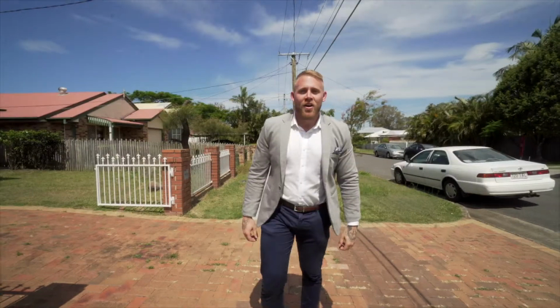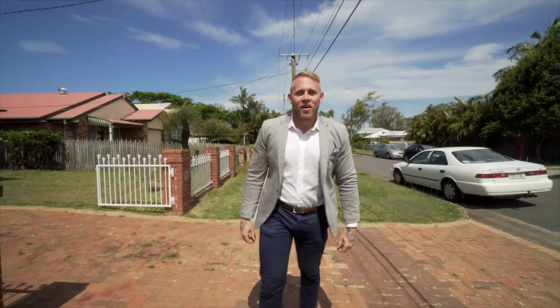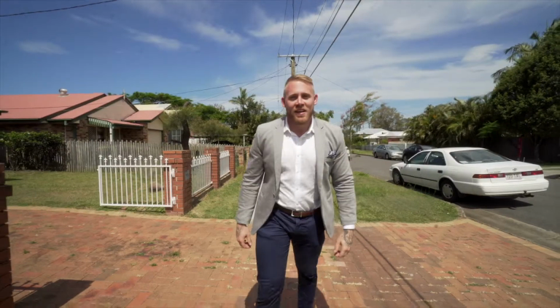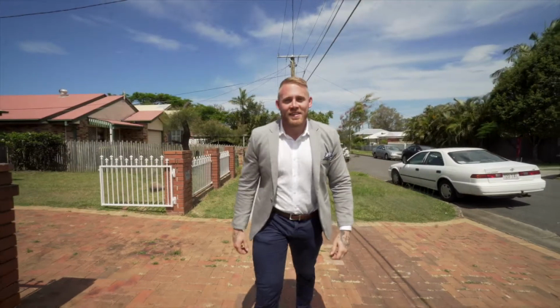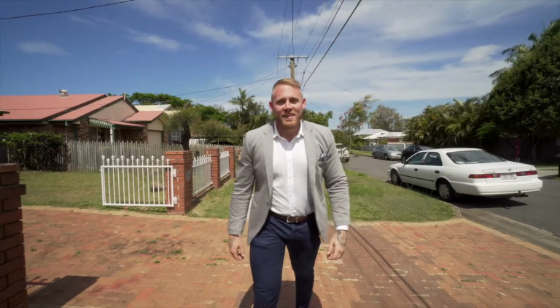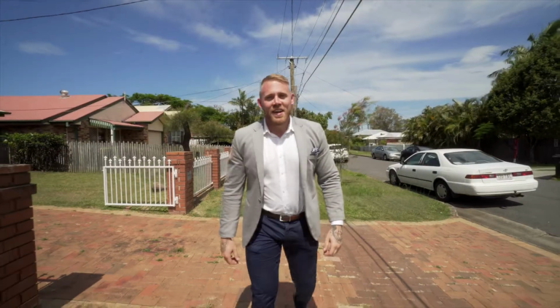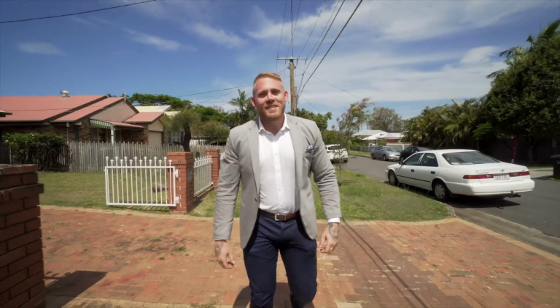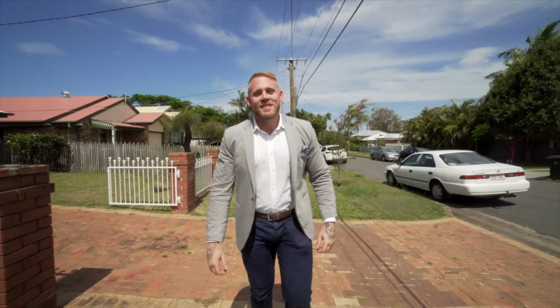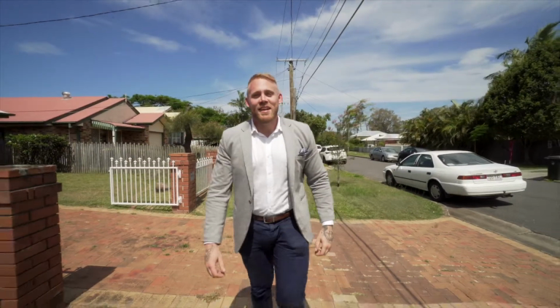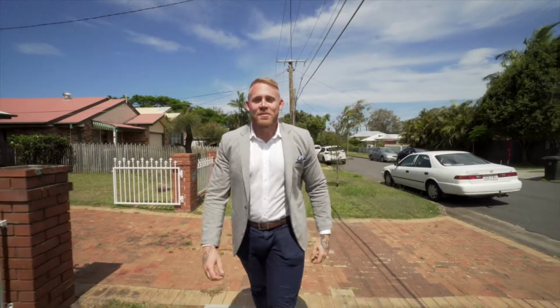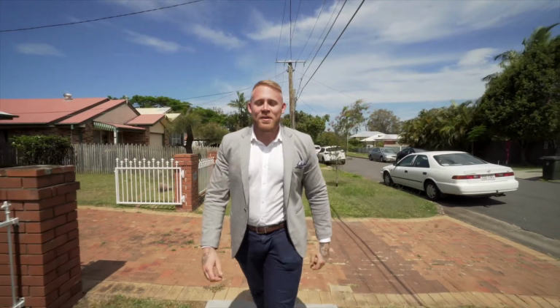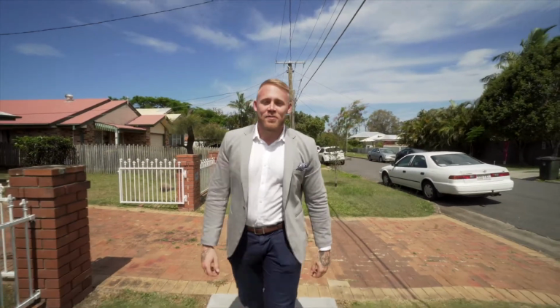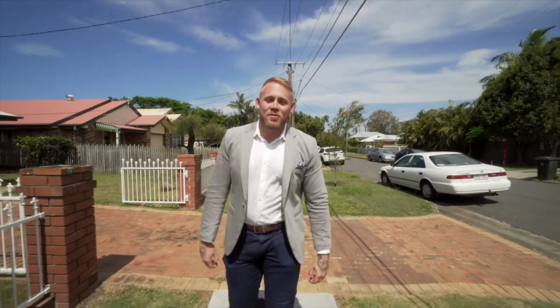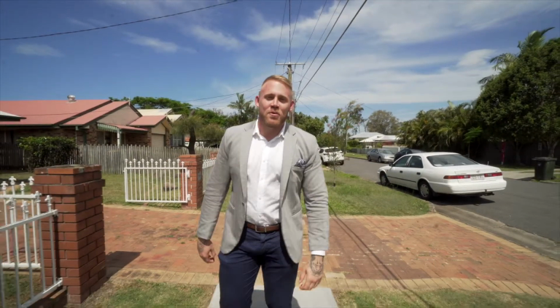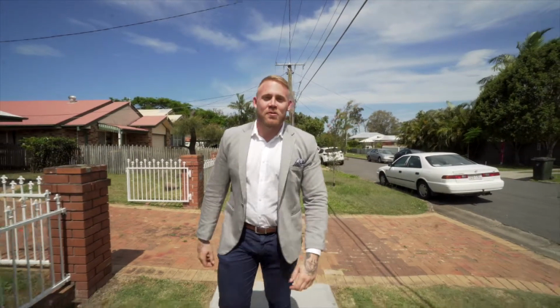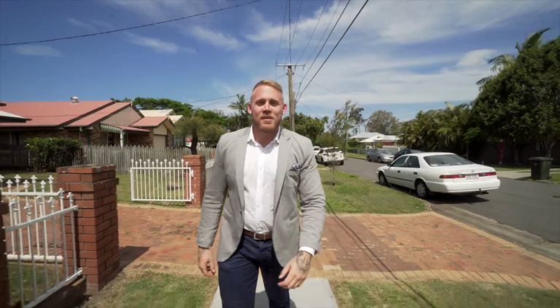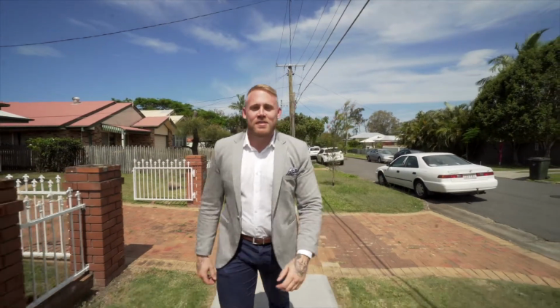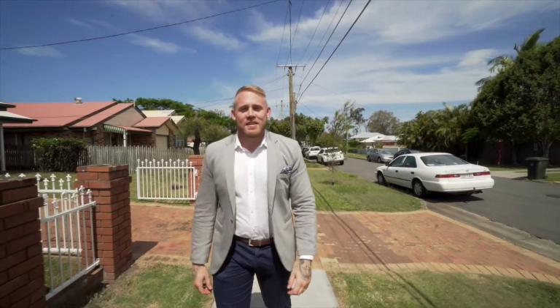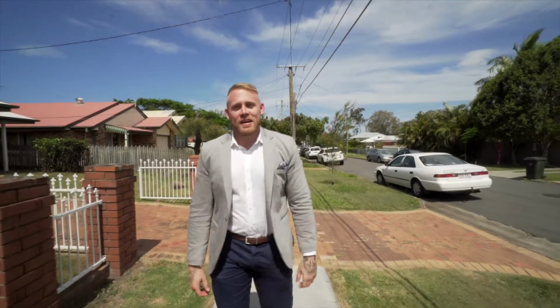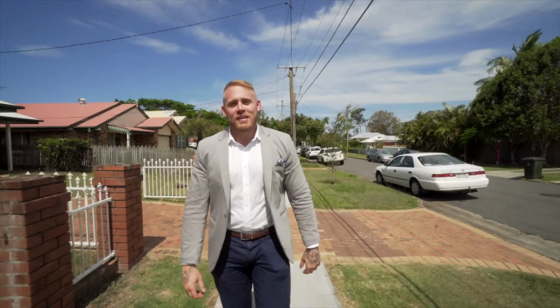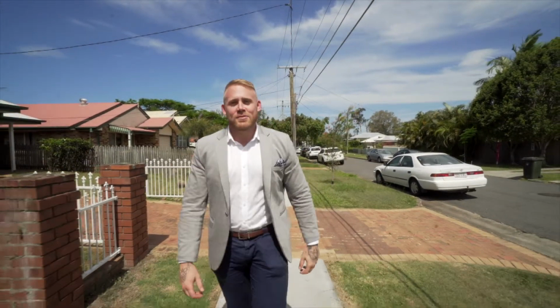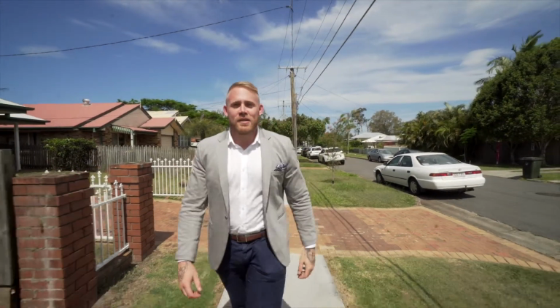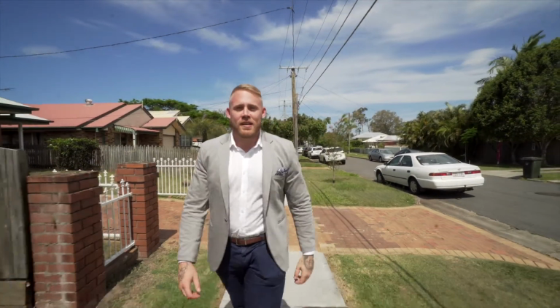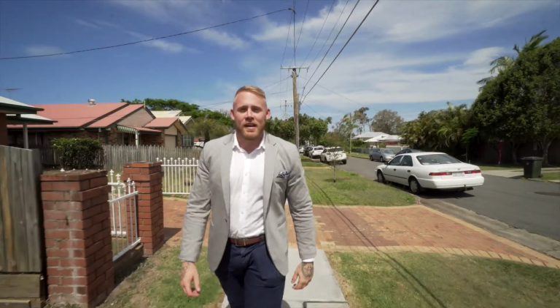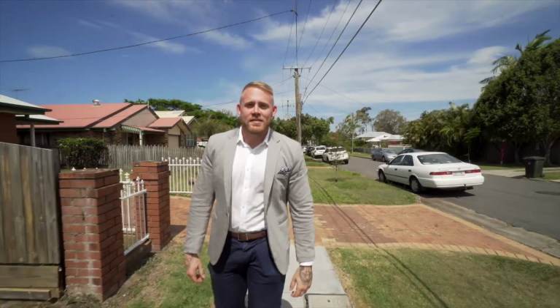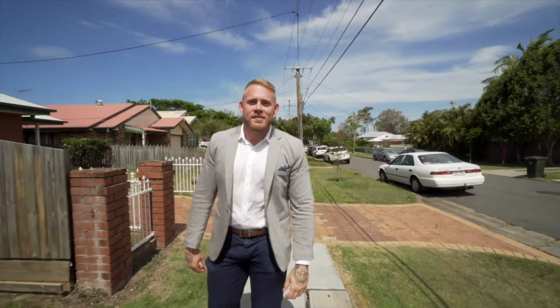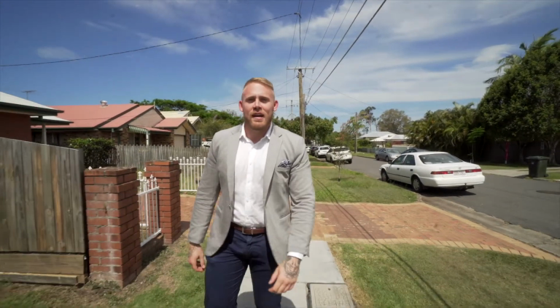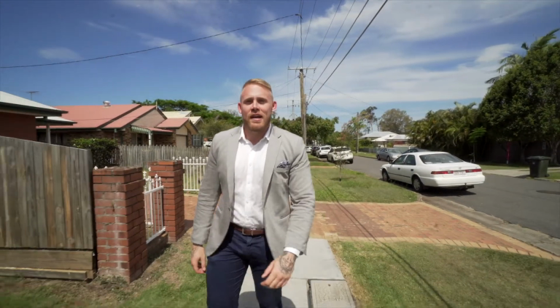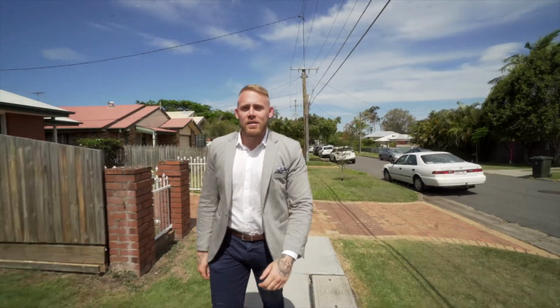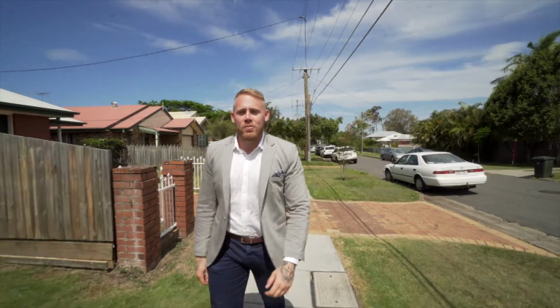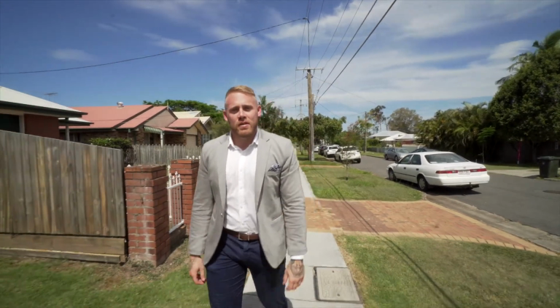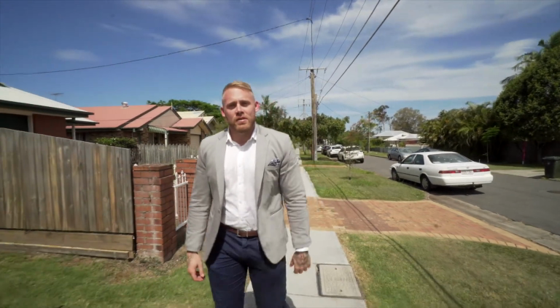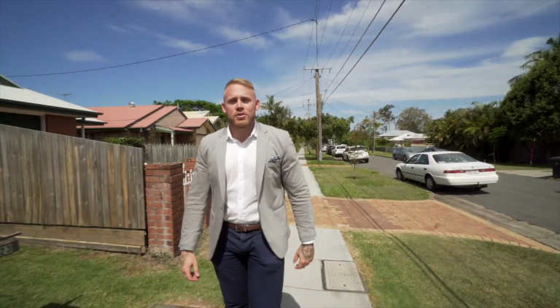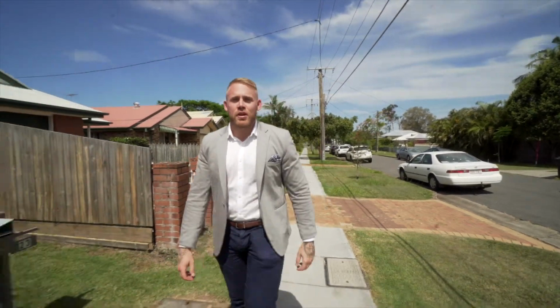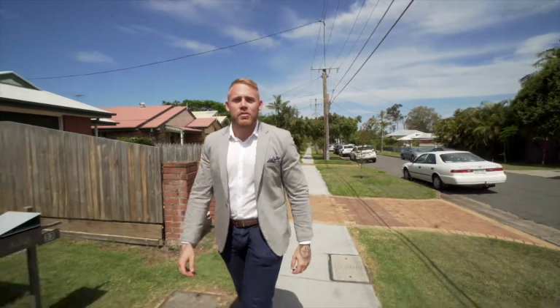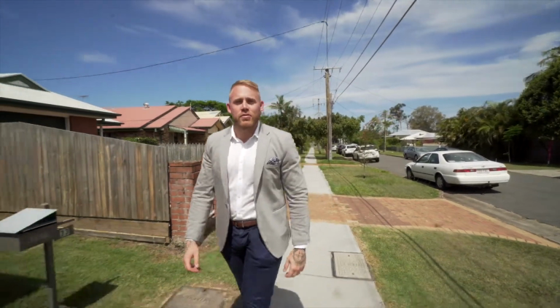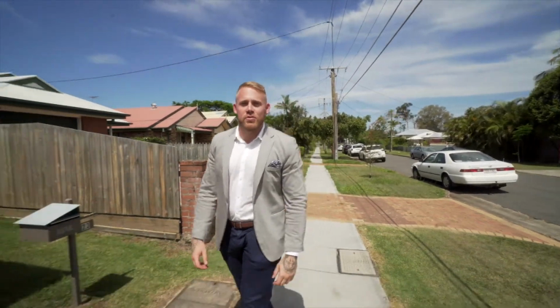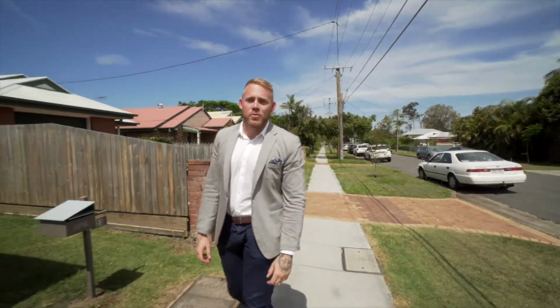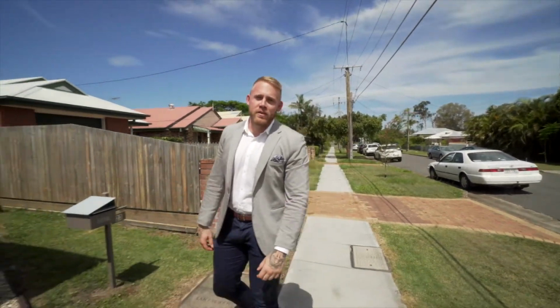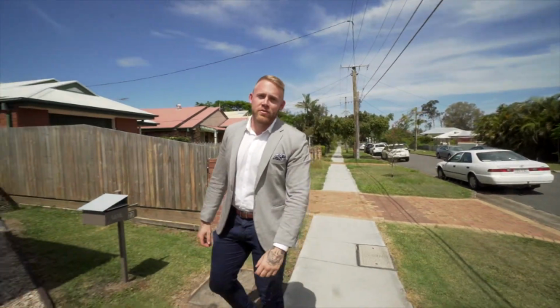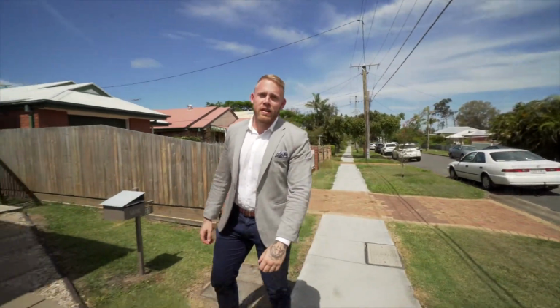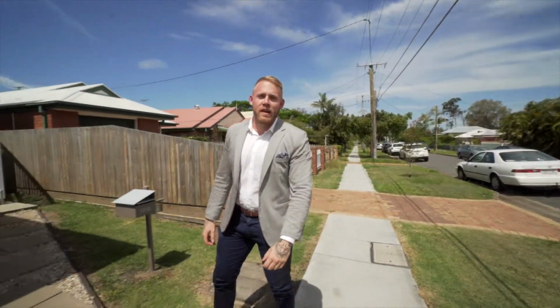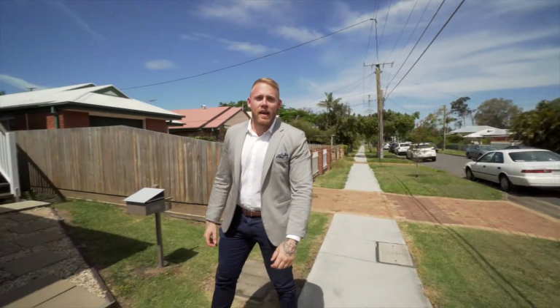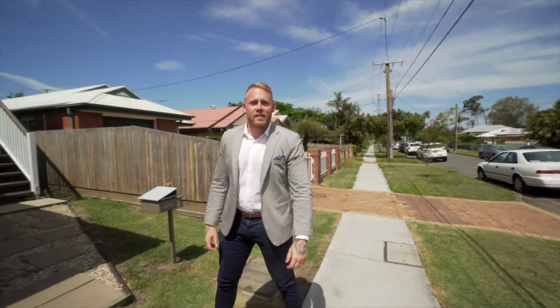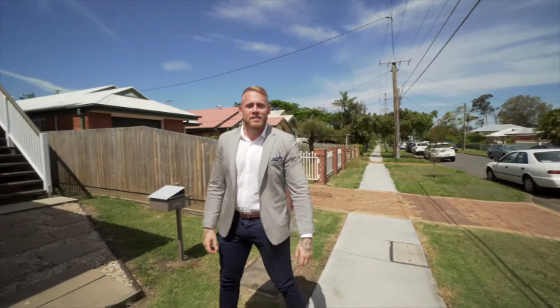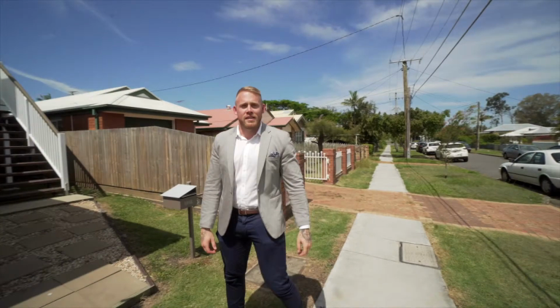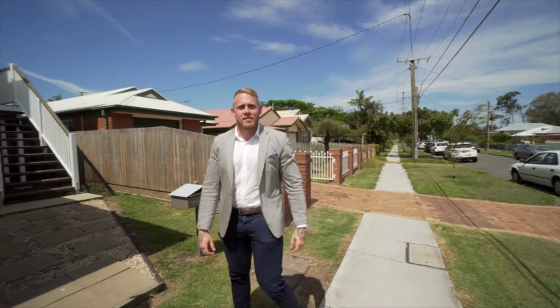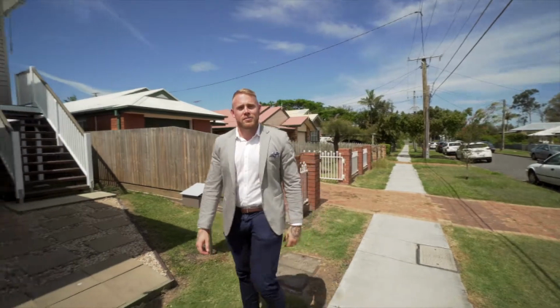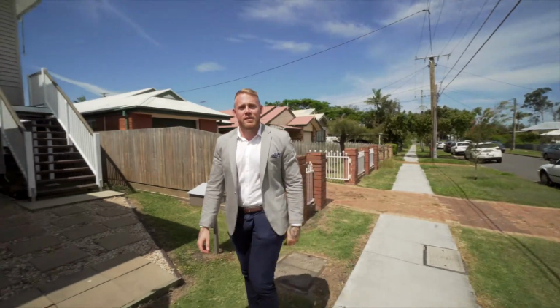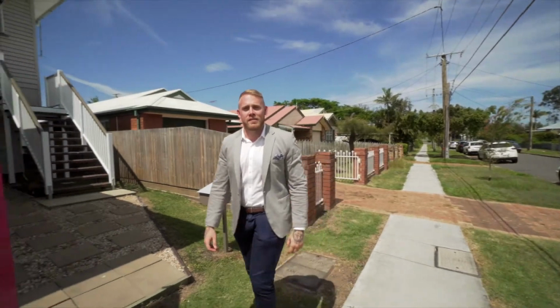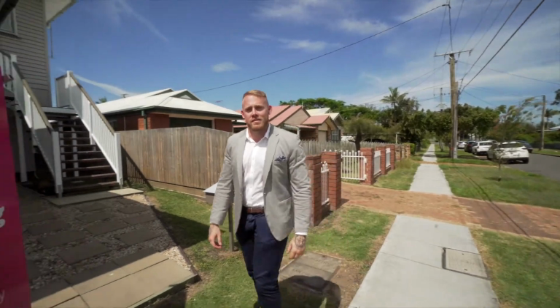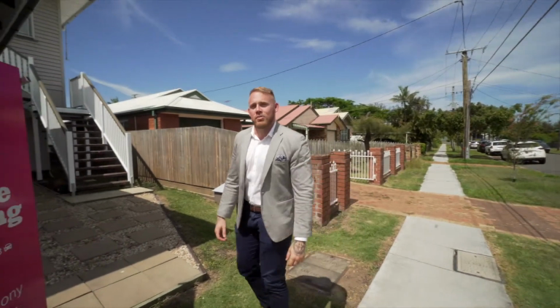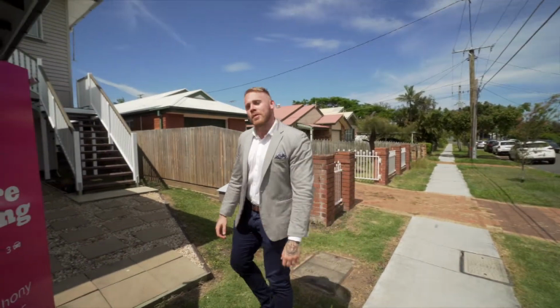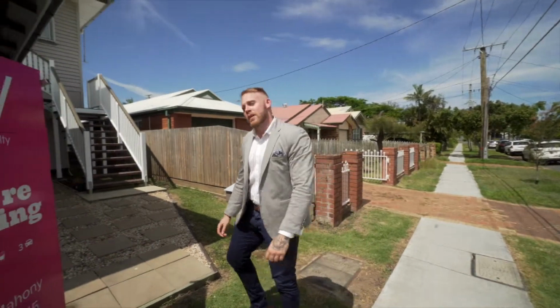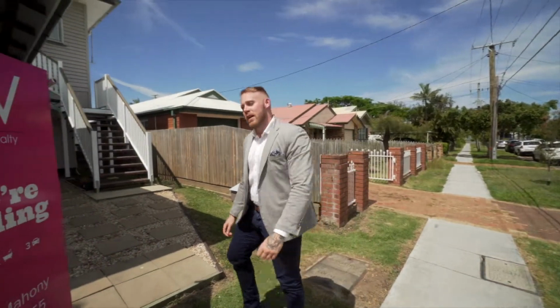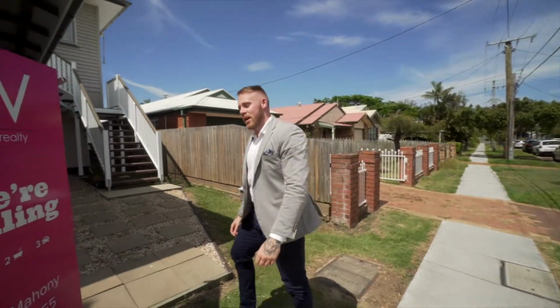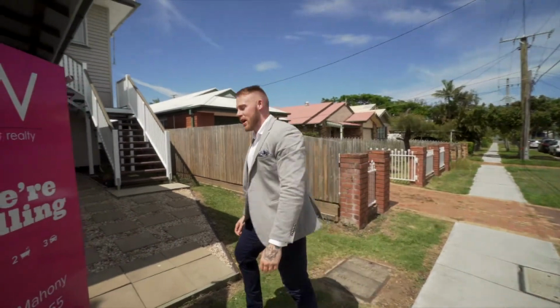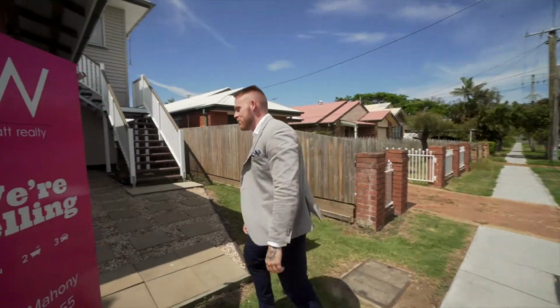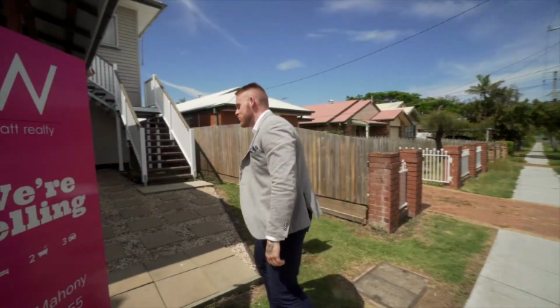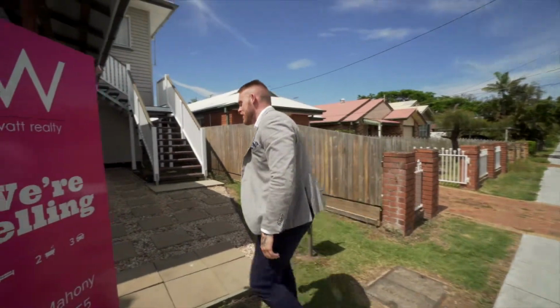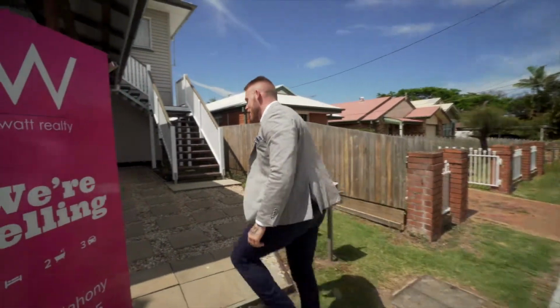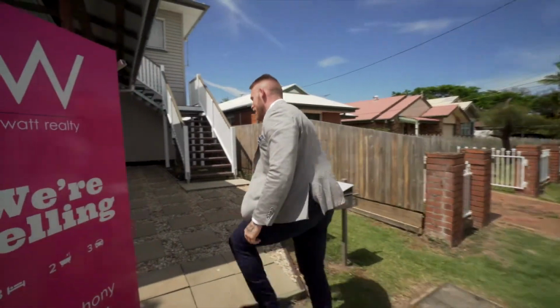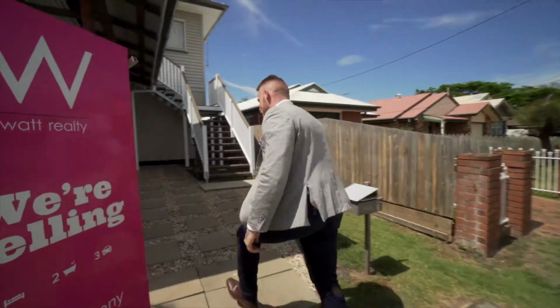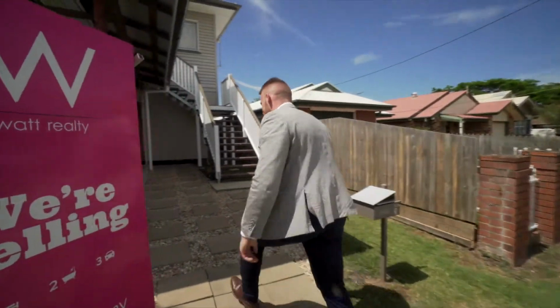Hi, it's Liam here from What Realty at Aspley, and today we're going to show you through 23 Alexander Street in Sylvia. Come and check it out.